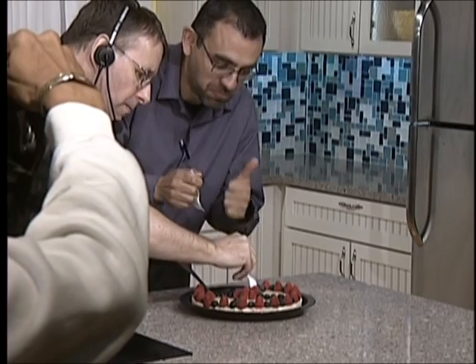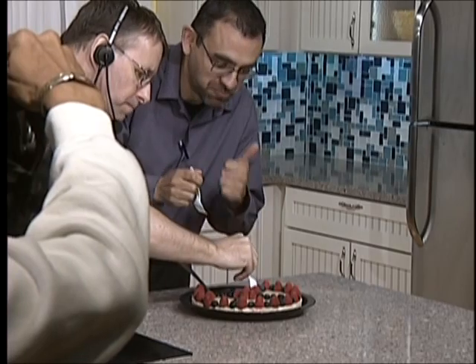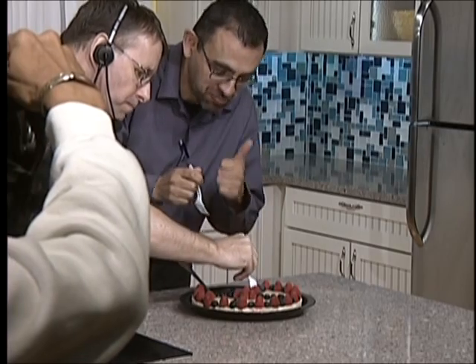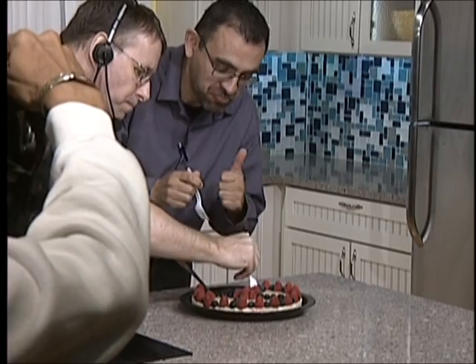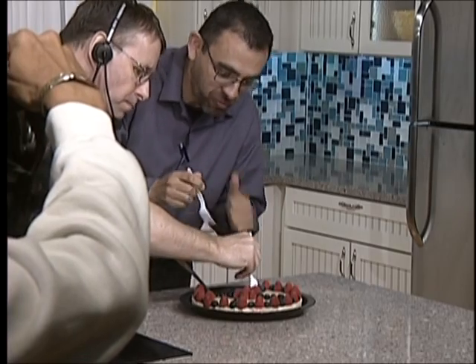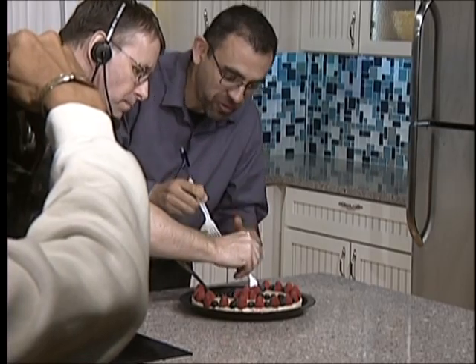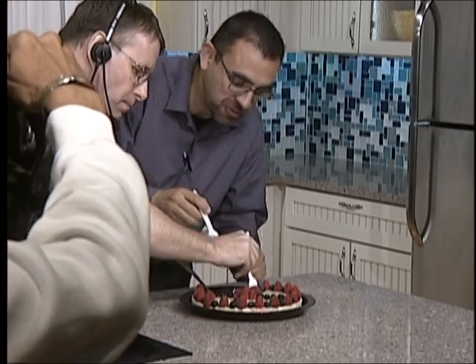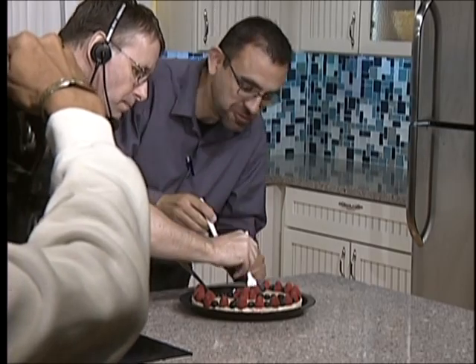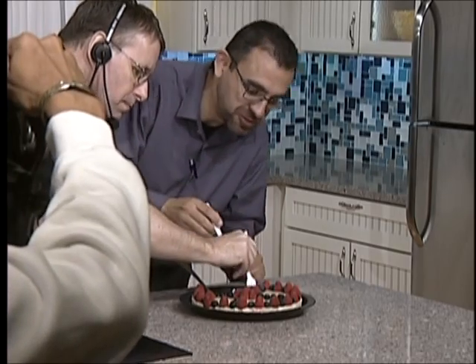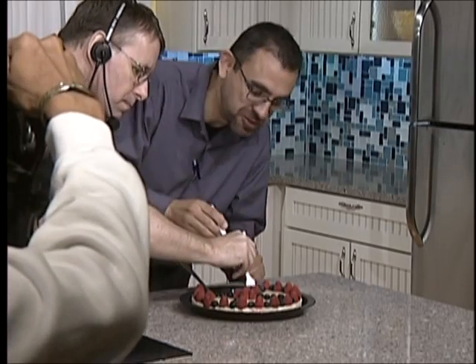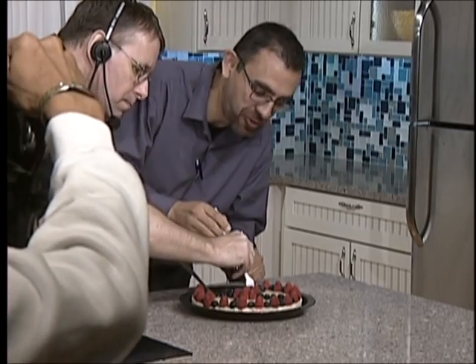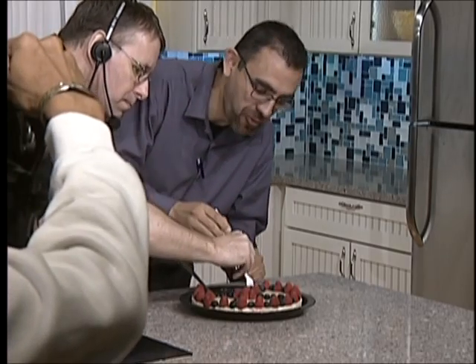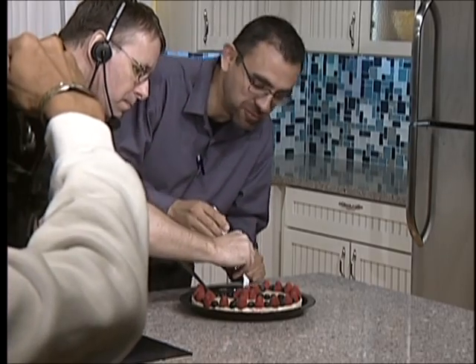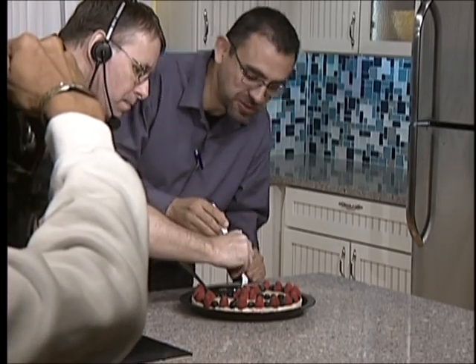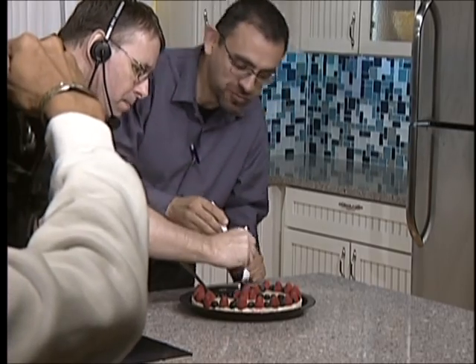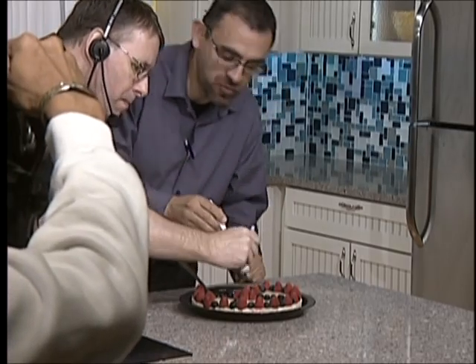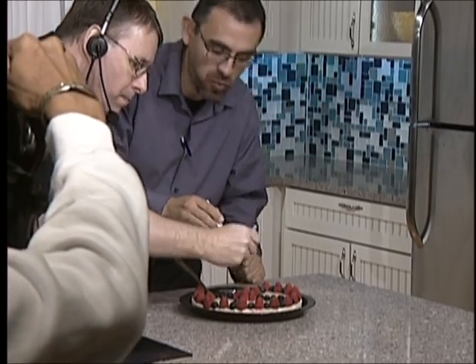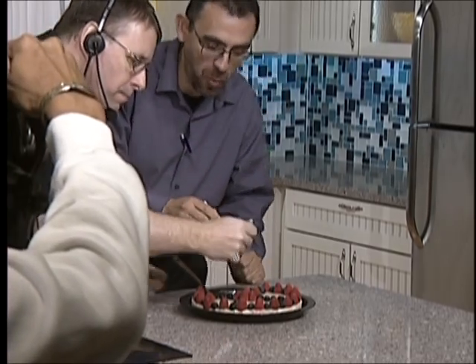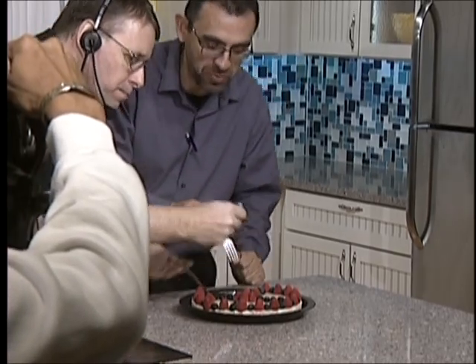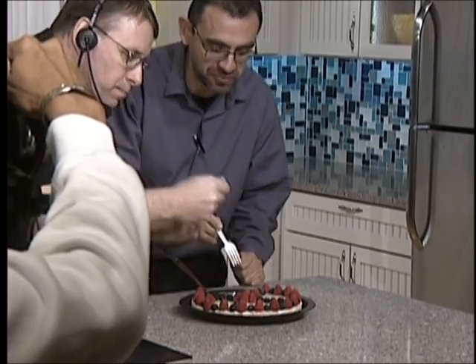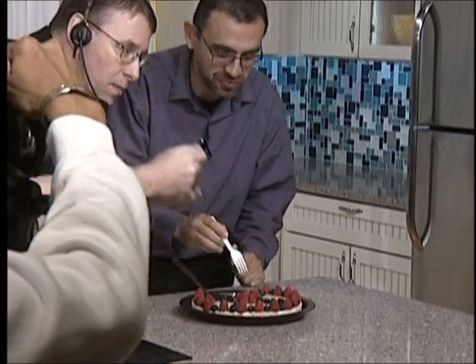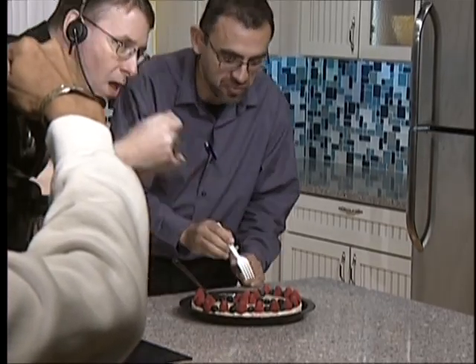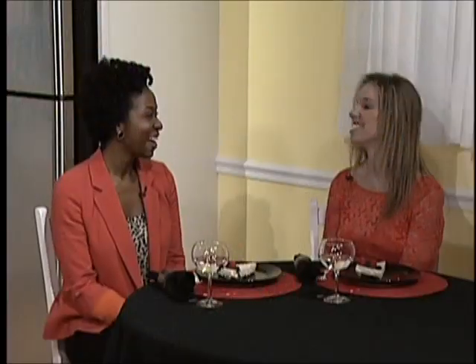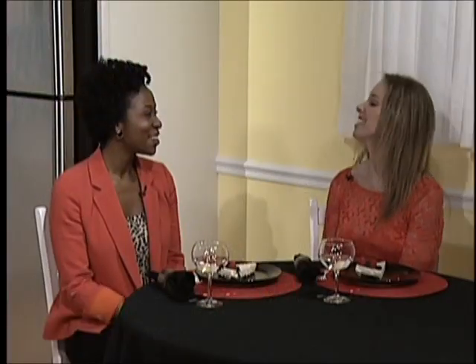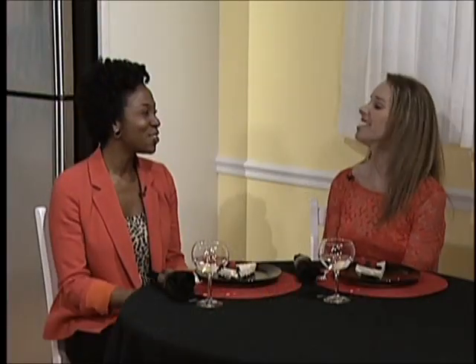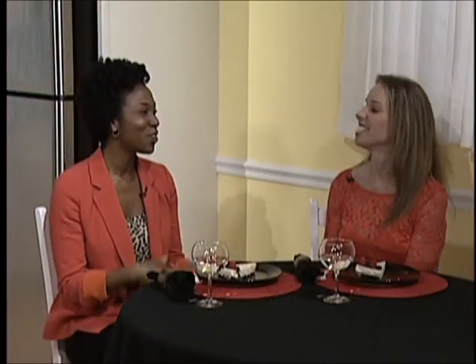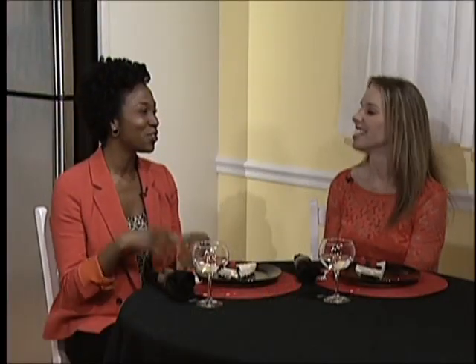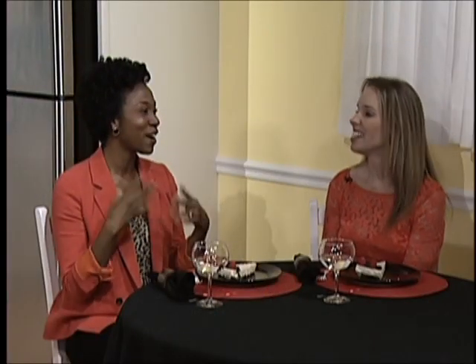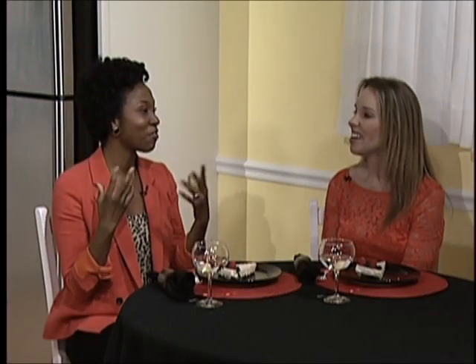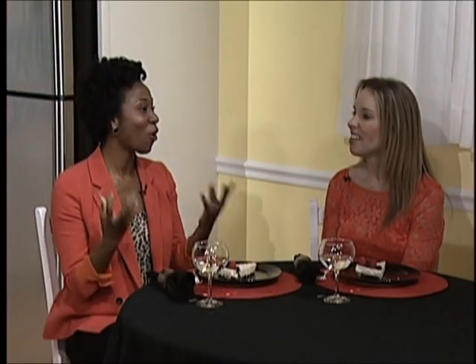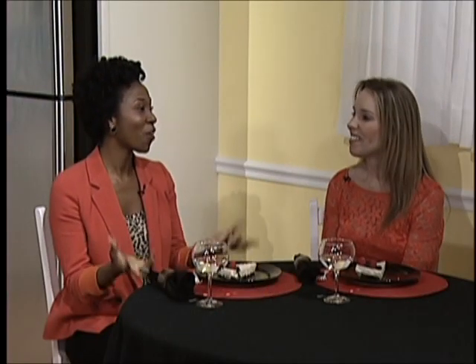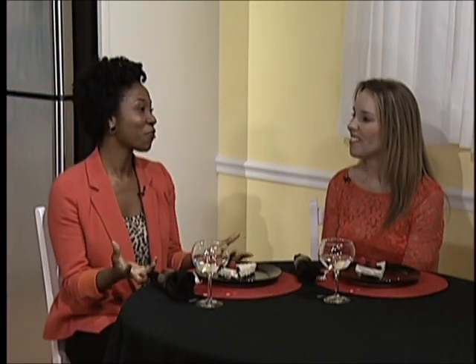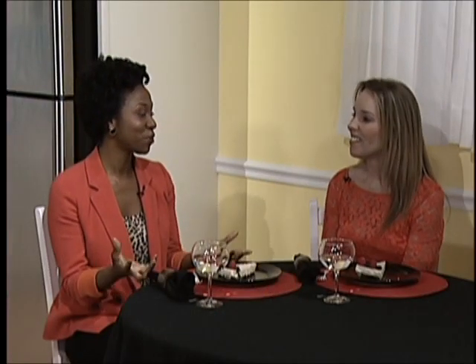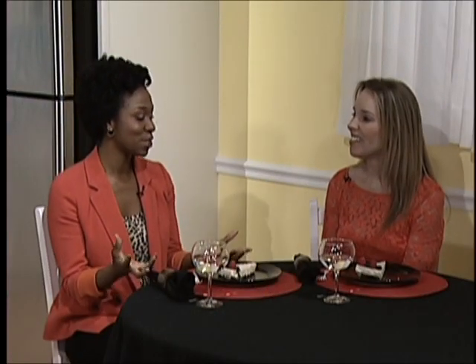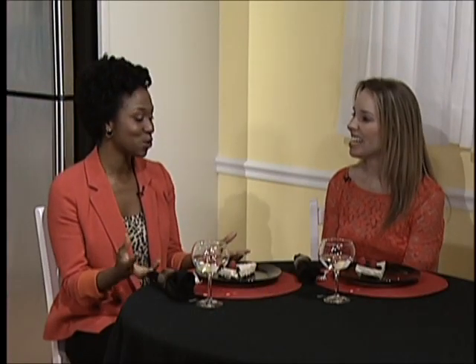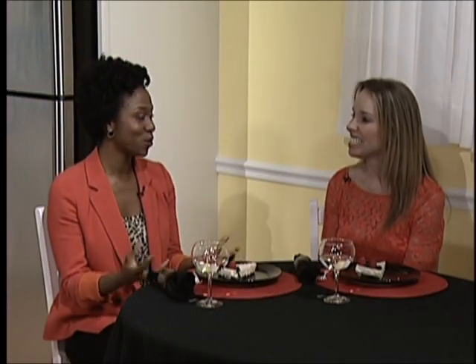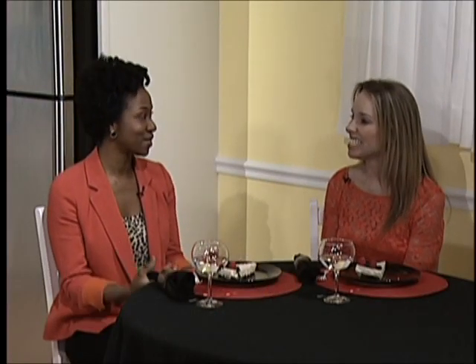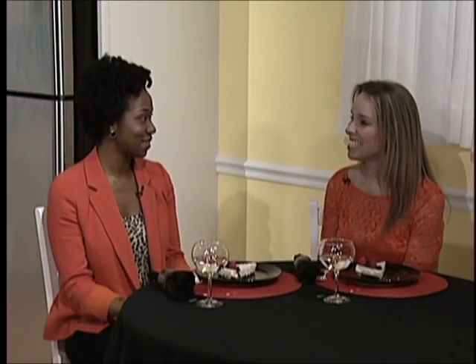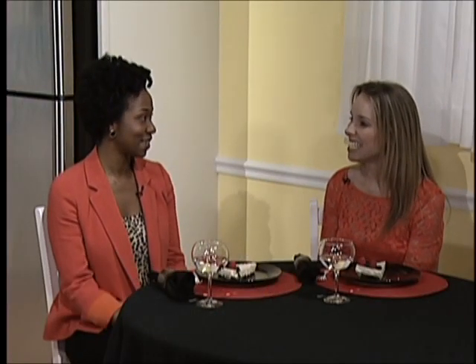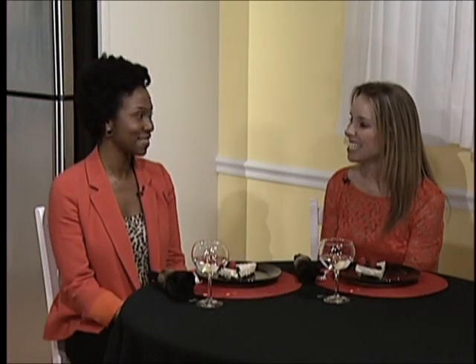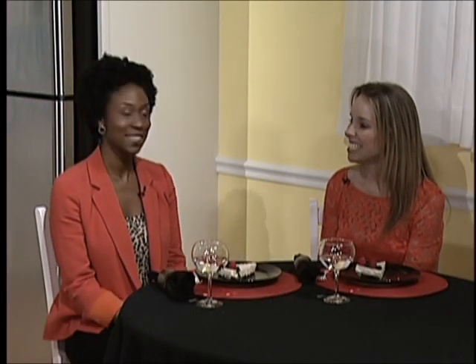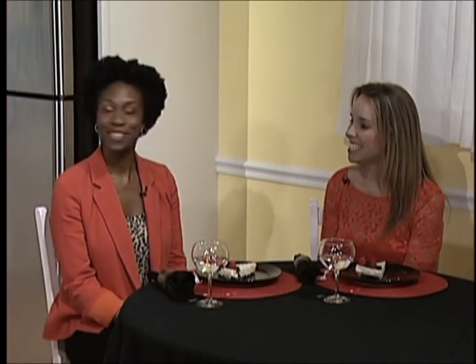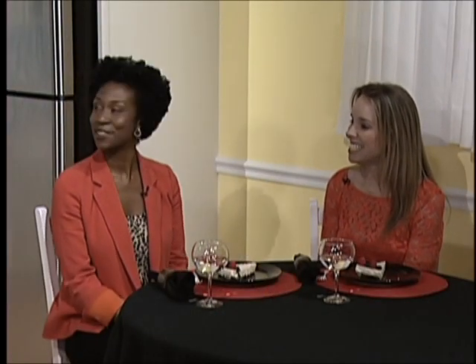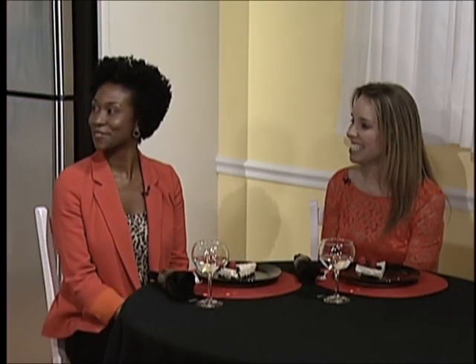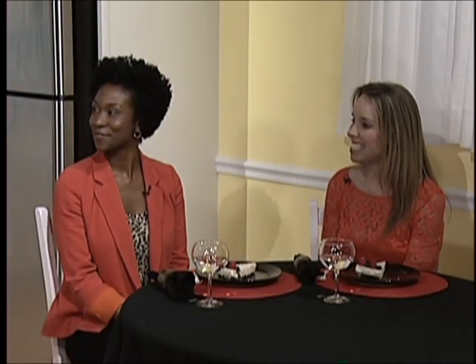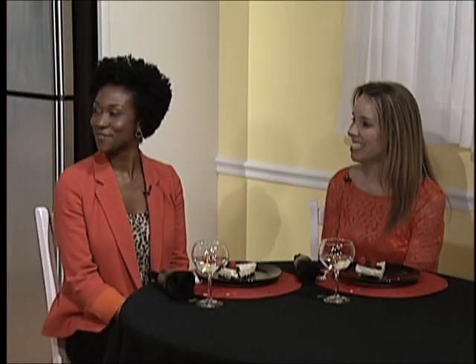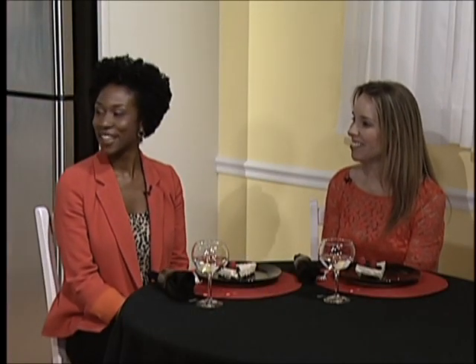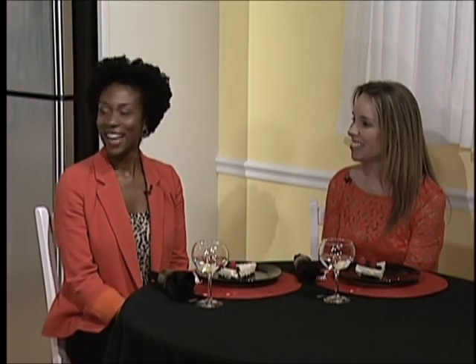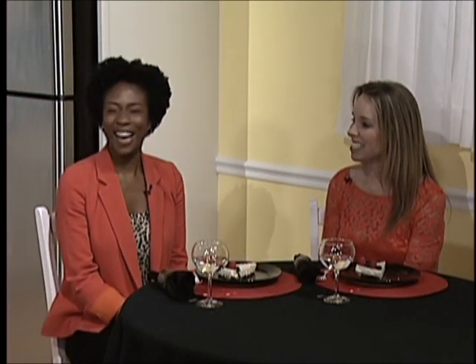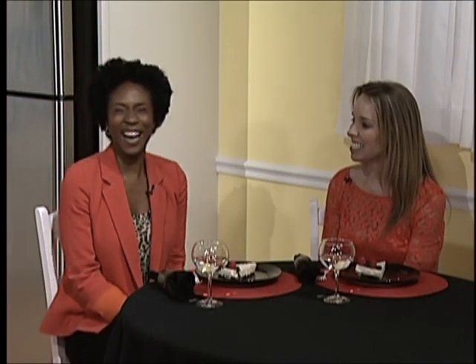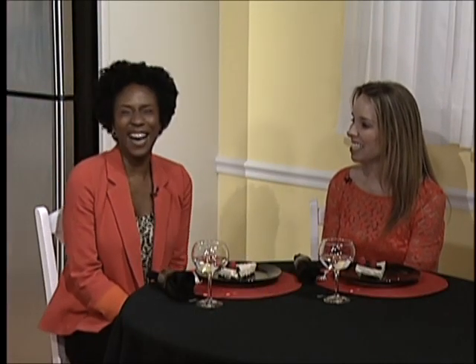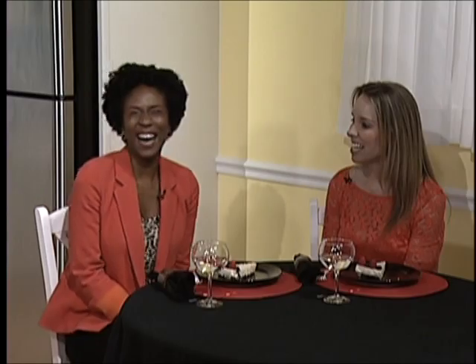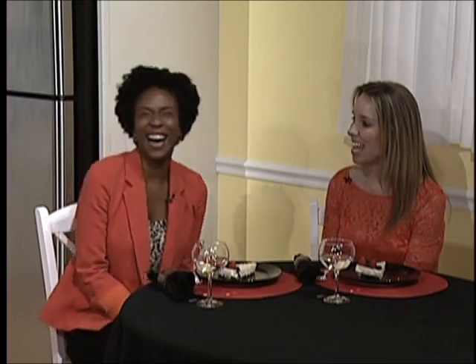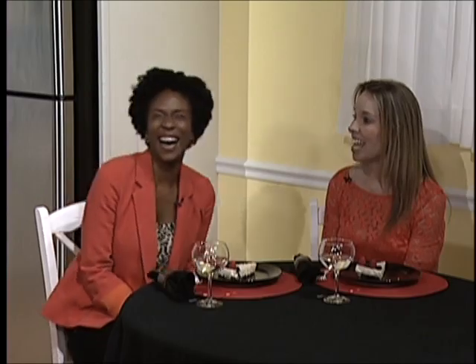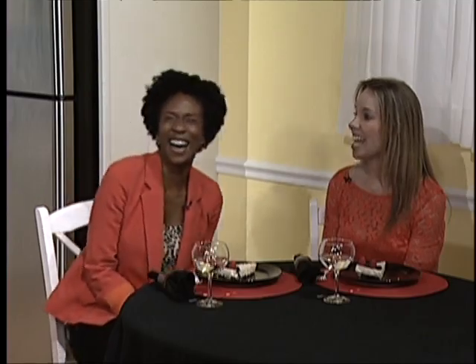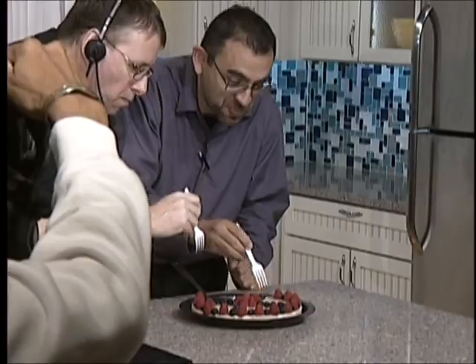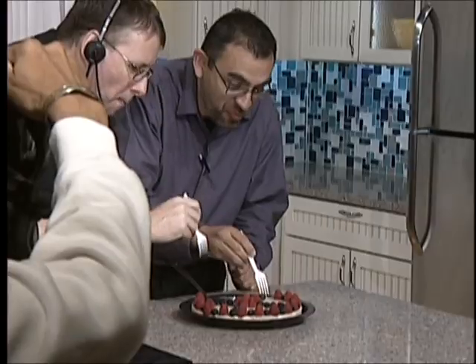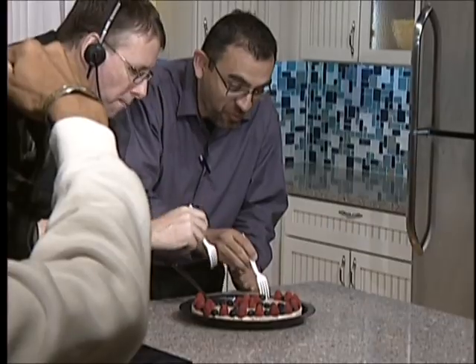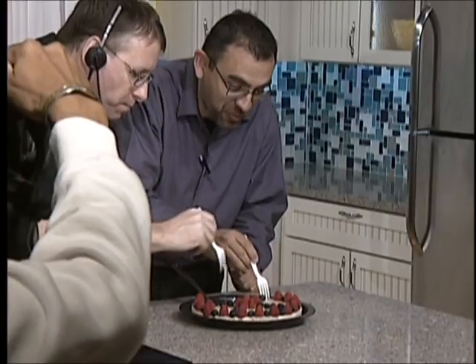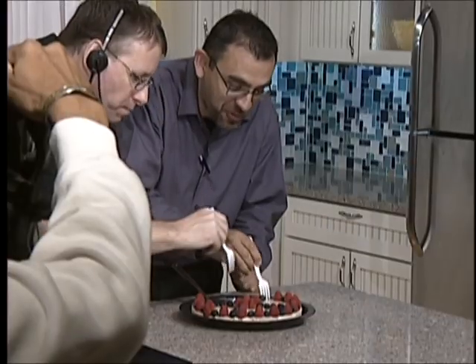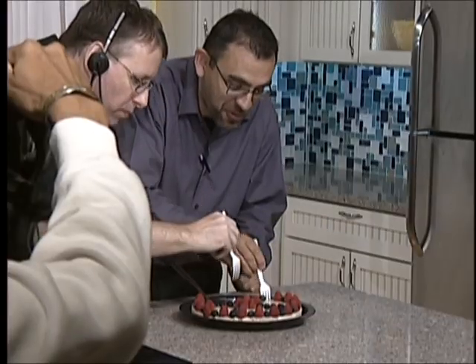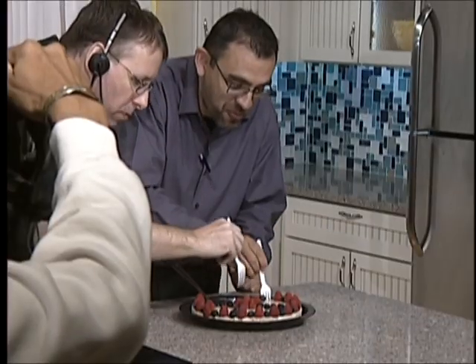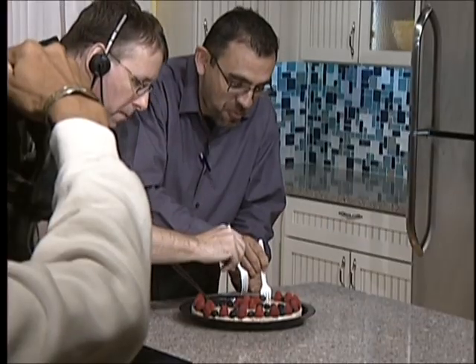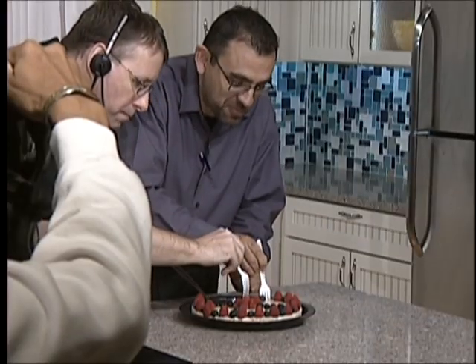Throughout the program I also educate them on nutrition 101 — what to eat and what to do after the cleanse. Is it better to work in a group as well? Yes, because then they kind of hold each other accountable. We have the group support, and I'm their cheerleader.